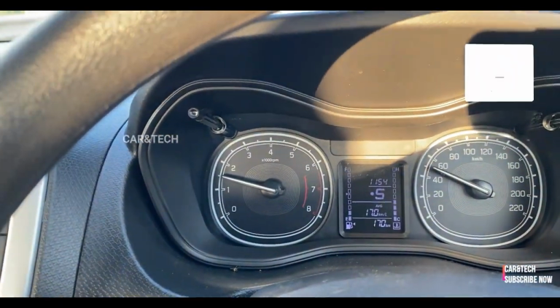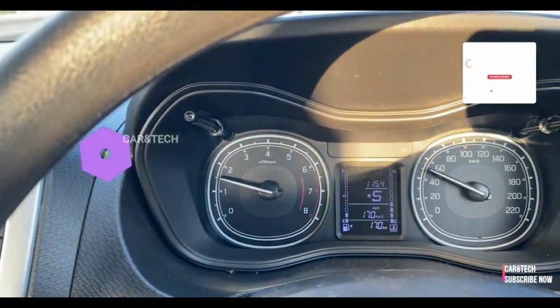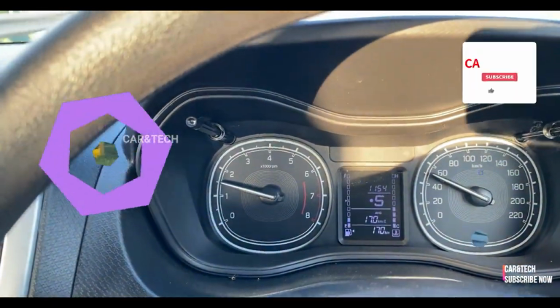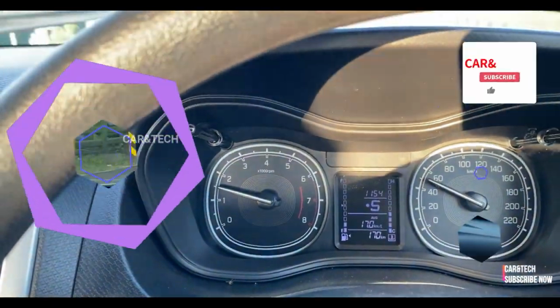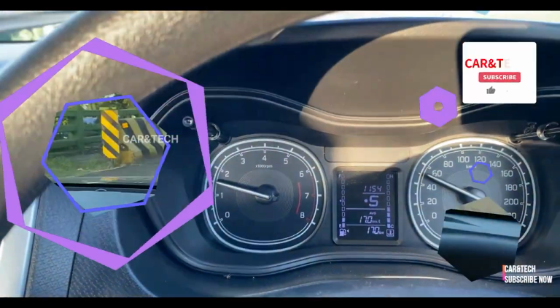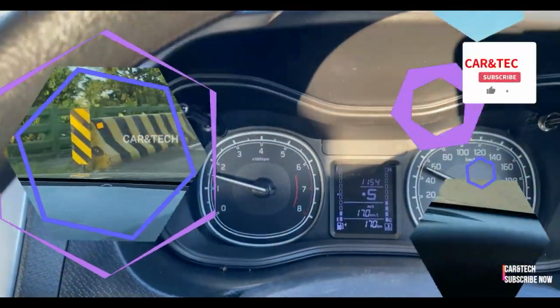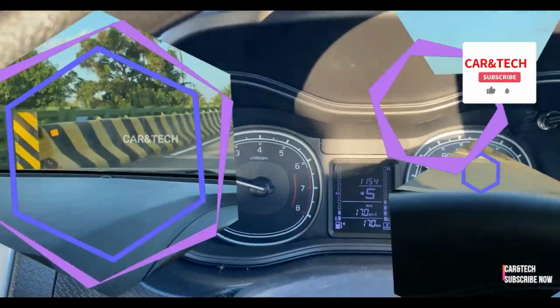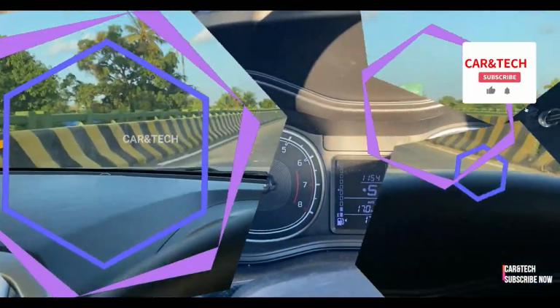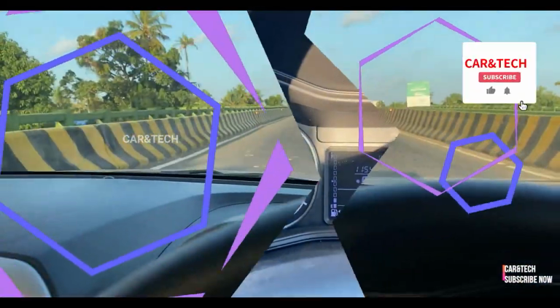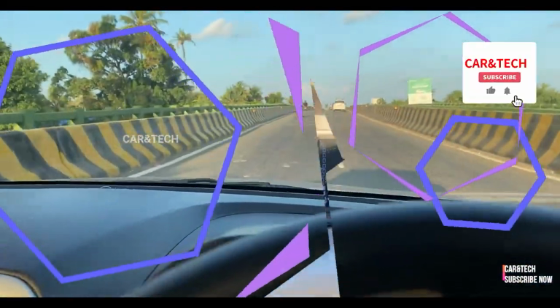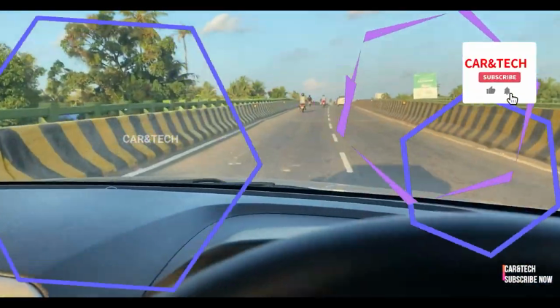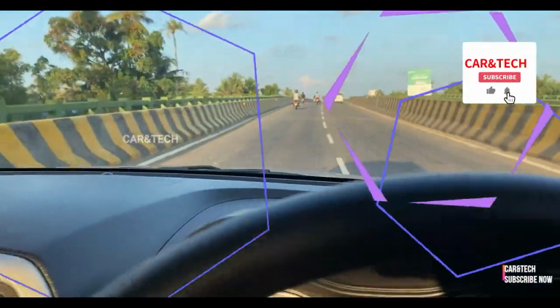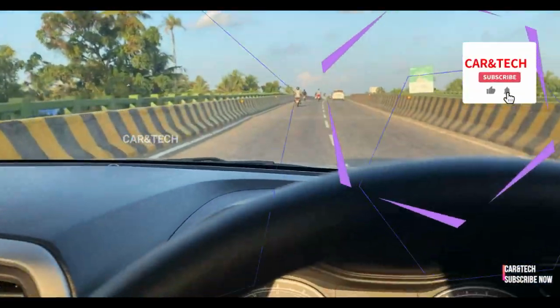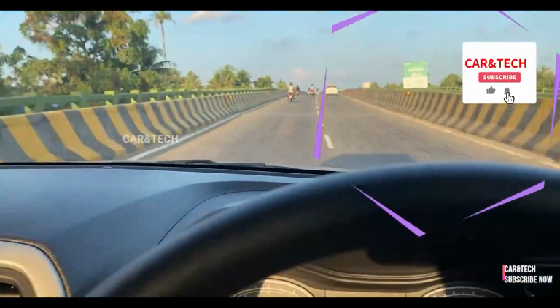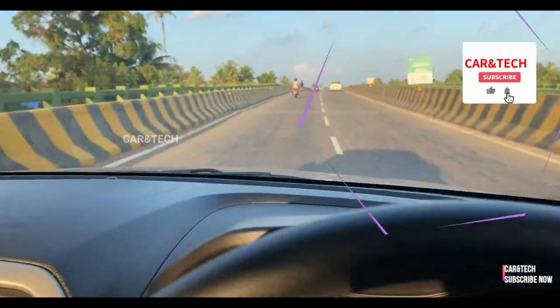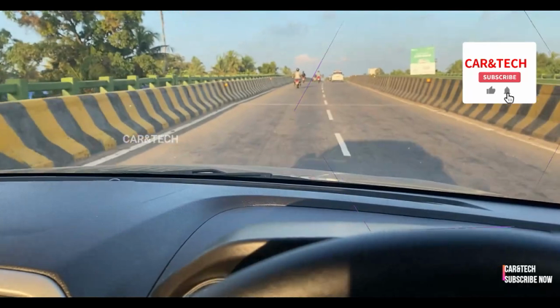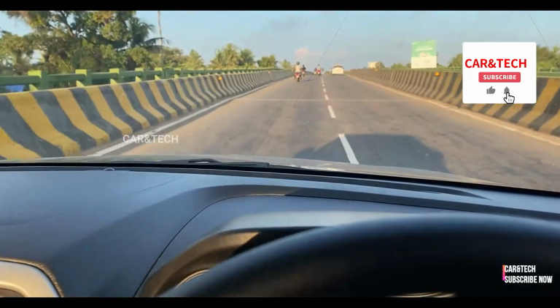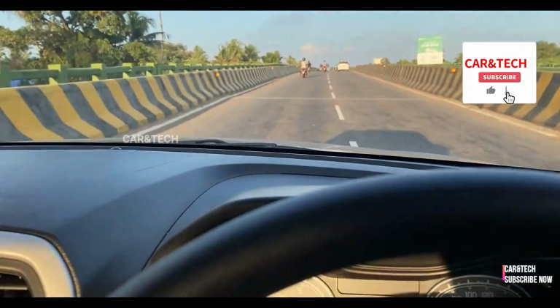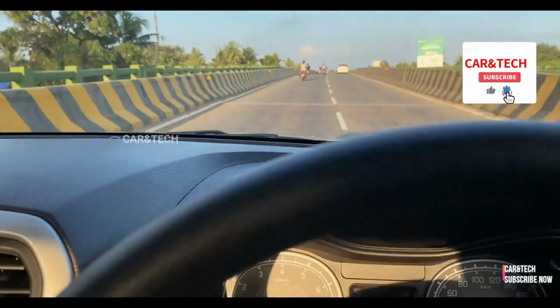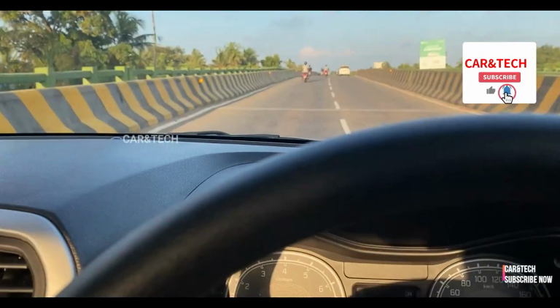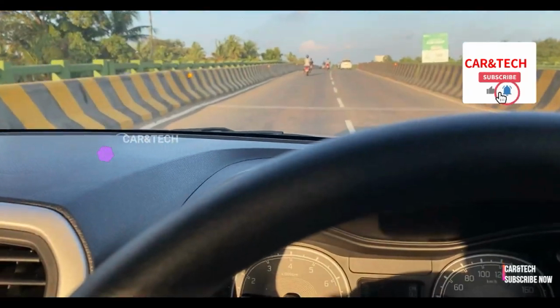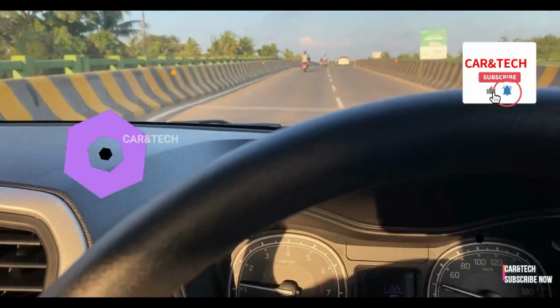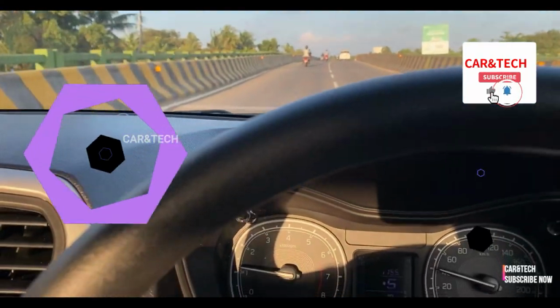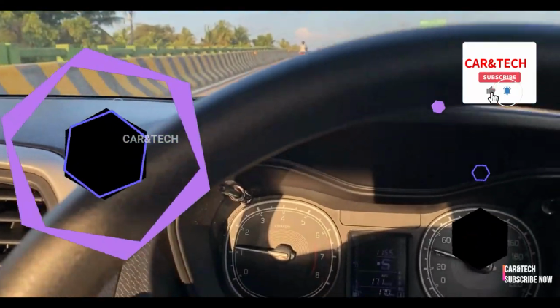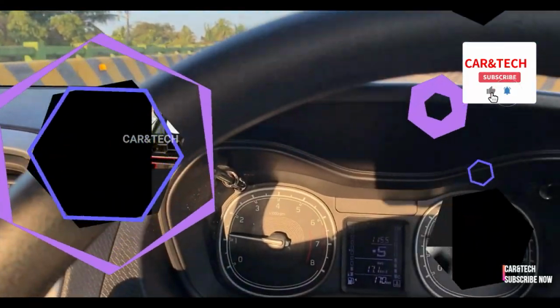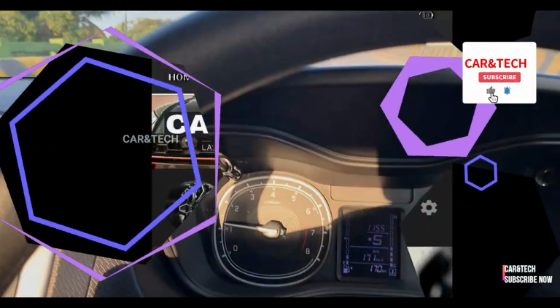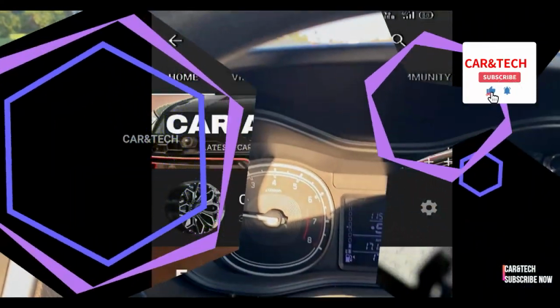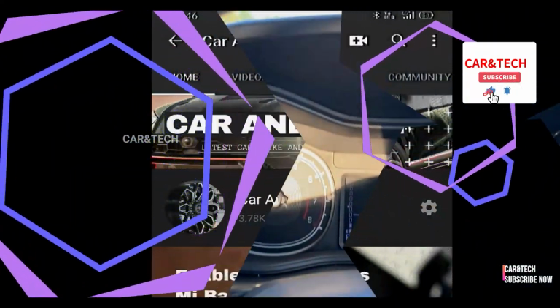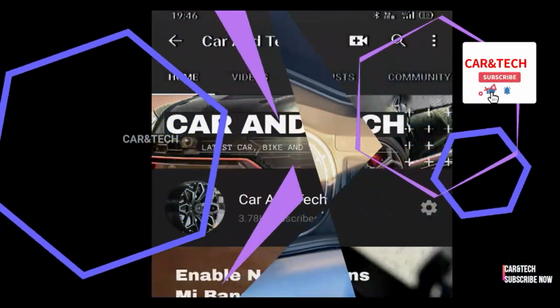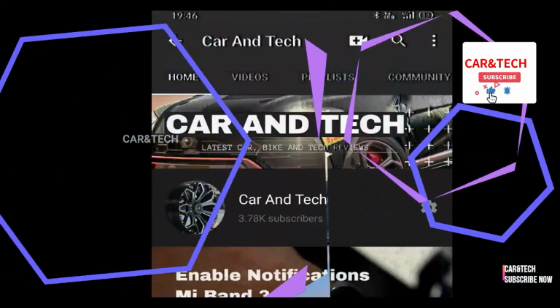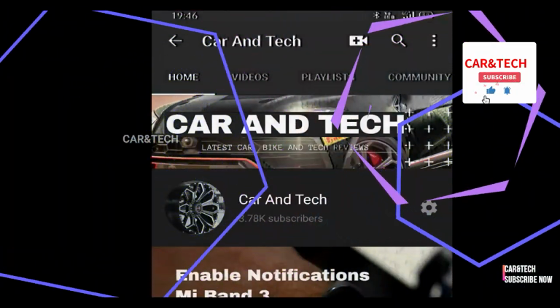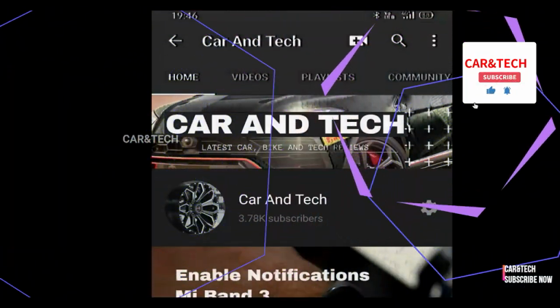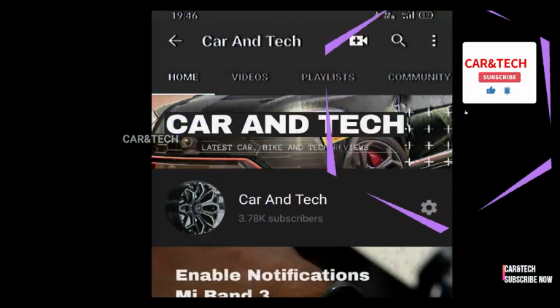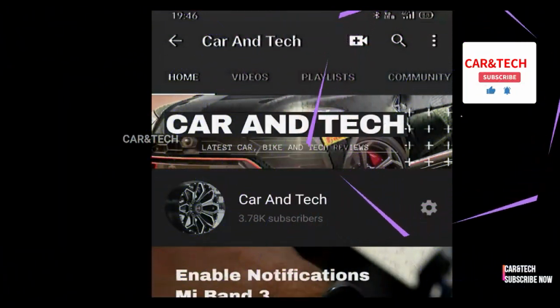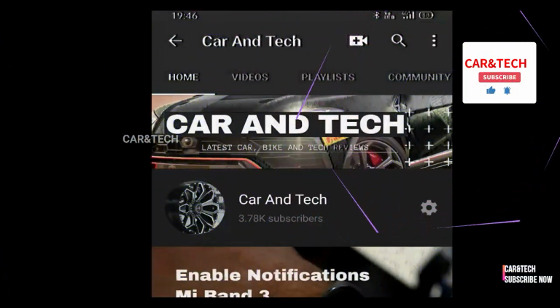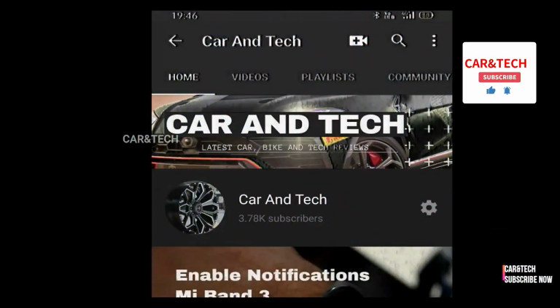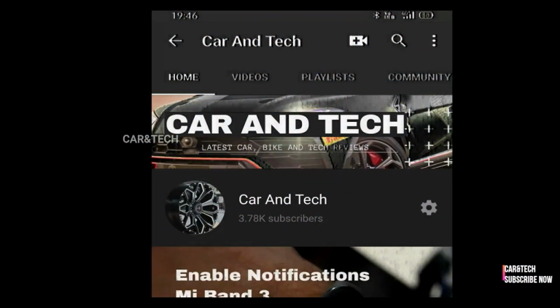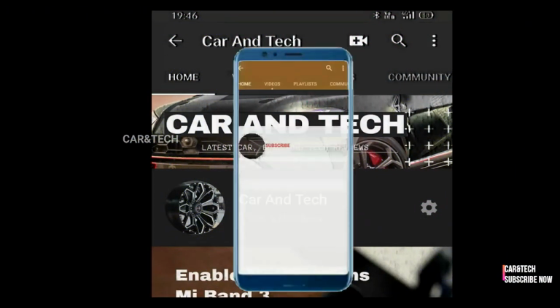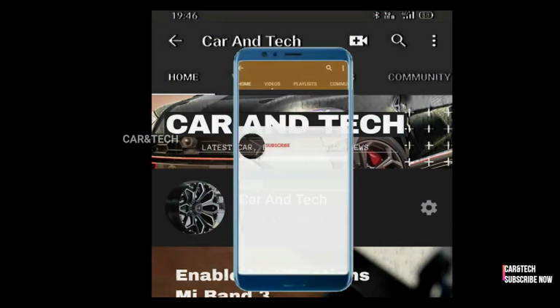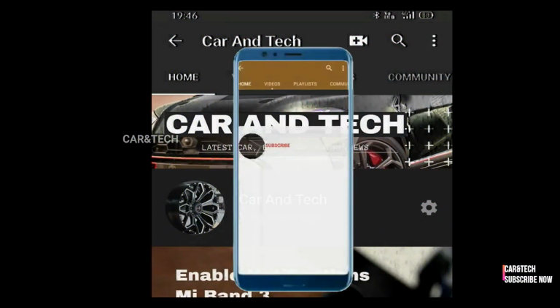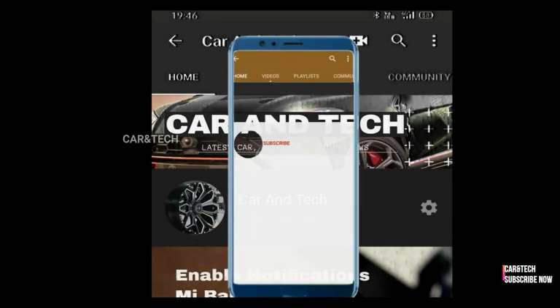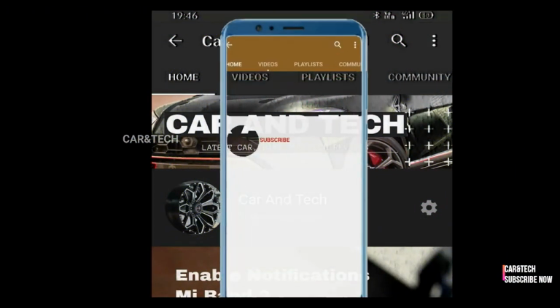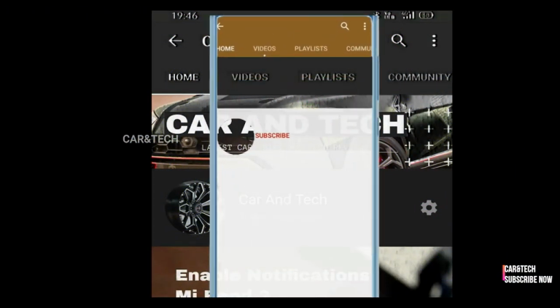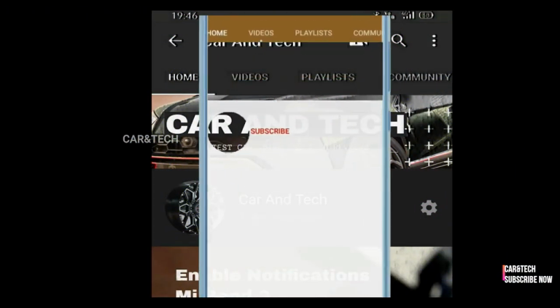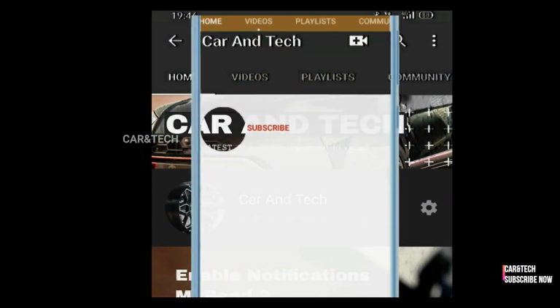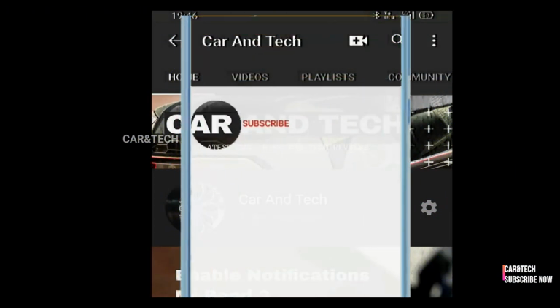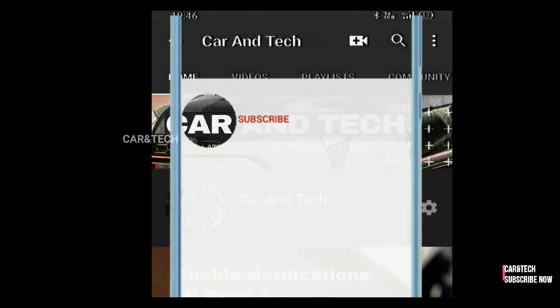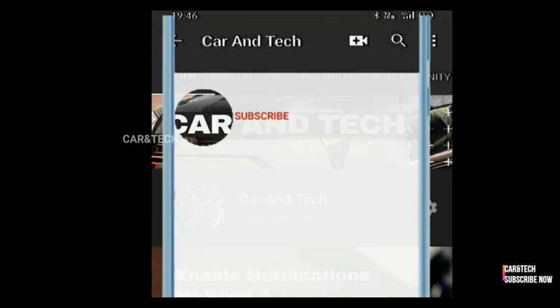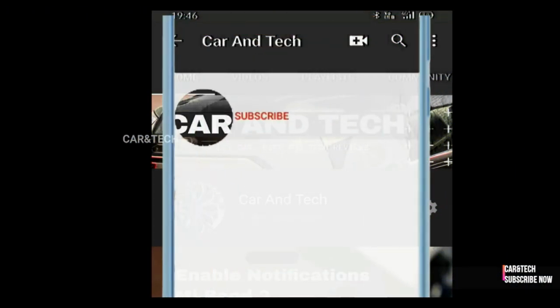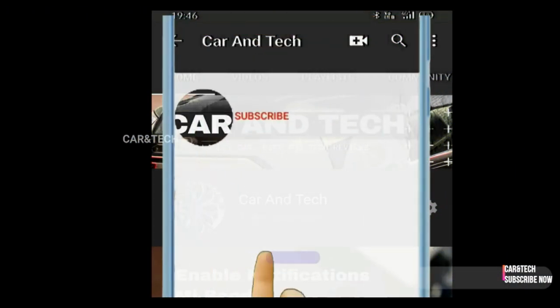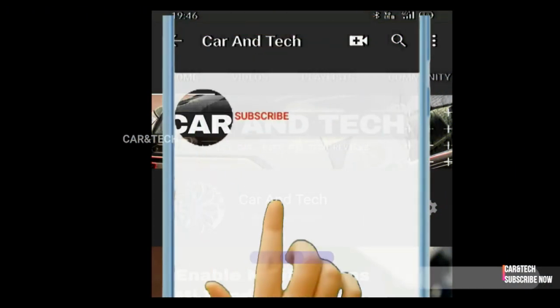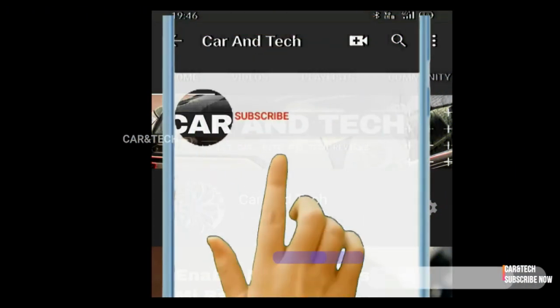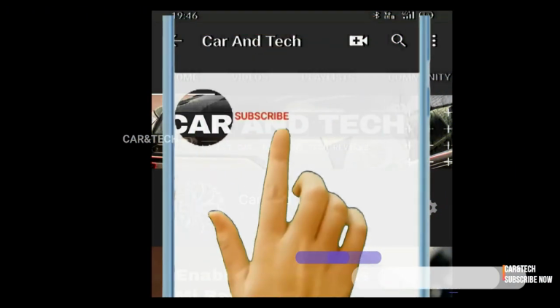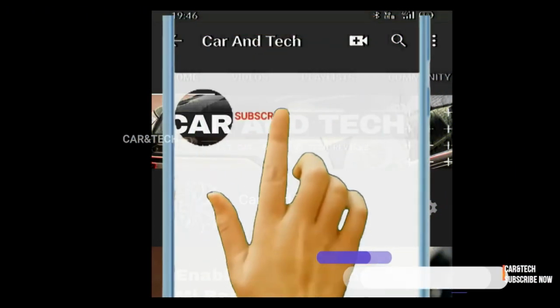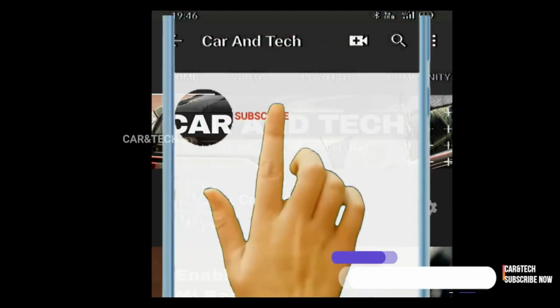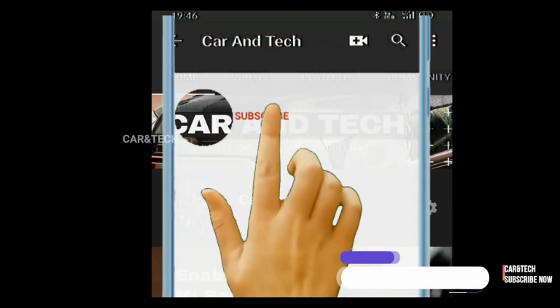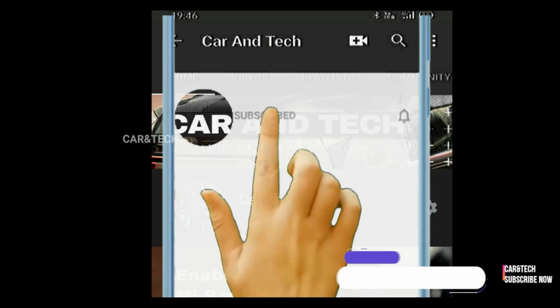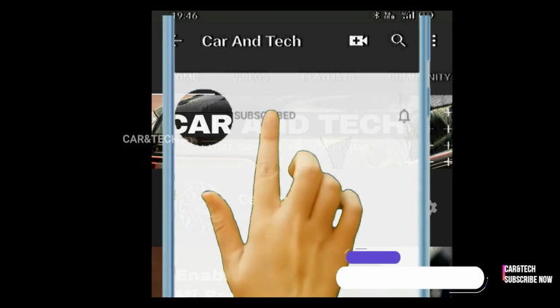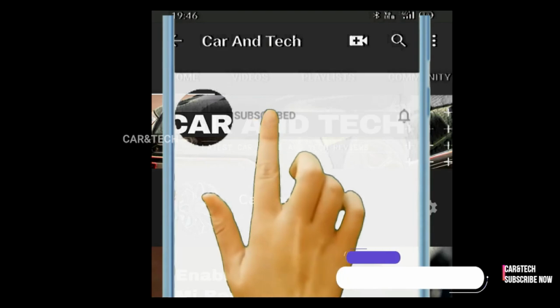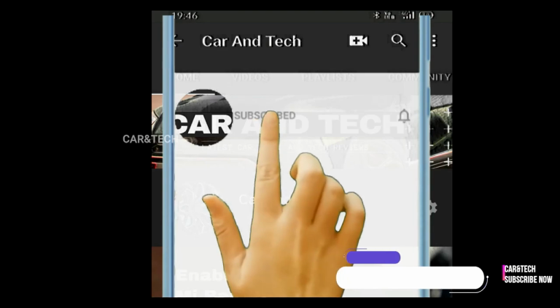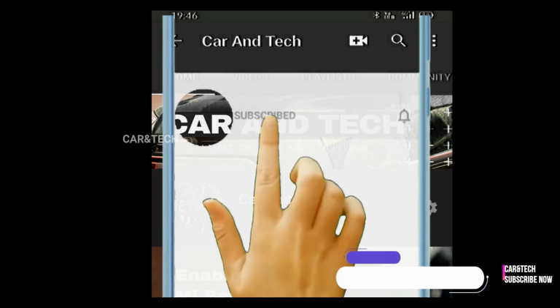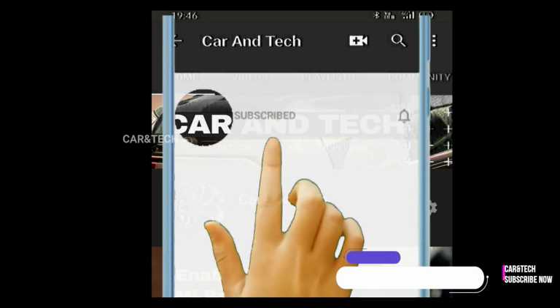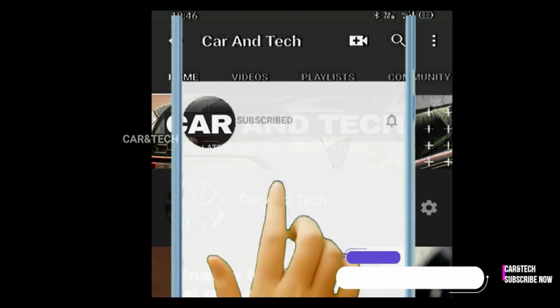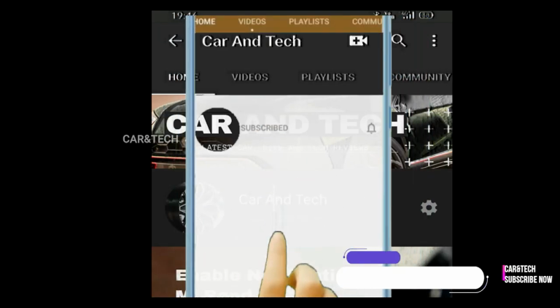That's it for this review. Do hit the like button if you enjoyed this review and don't forget to subscribe for more real ownership reviews.